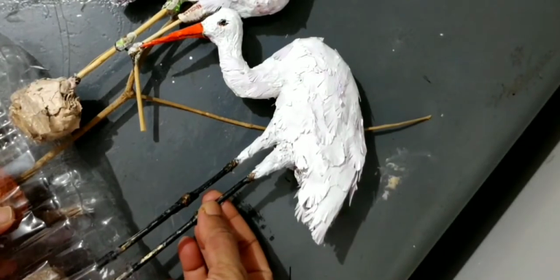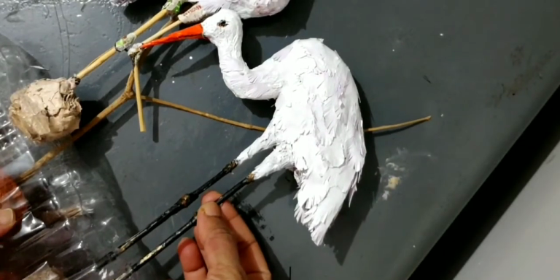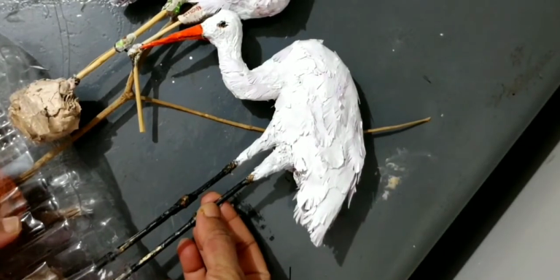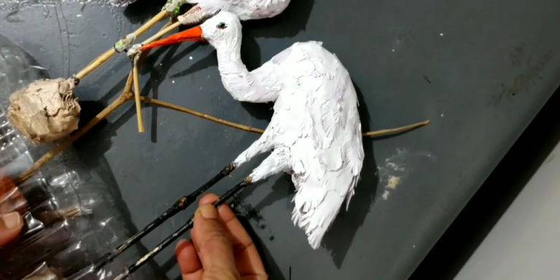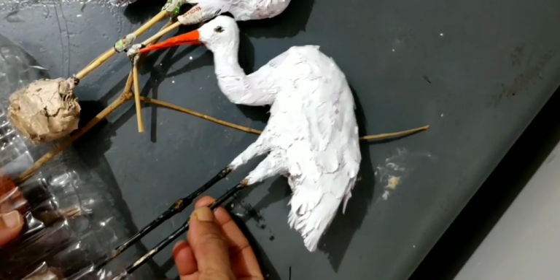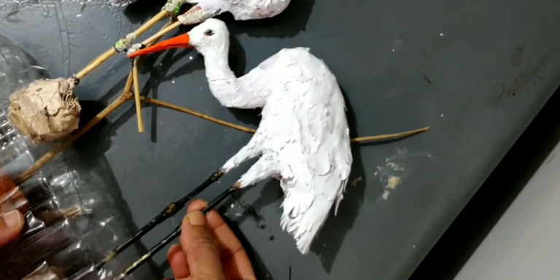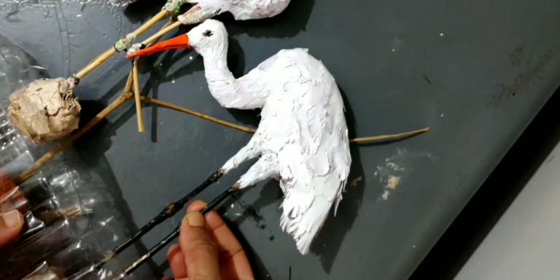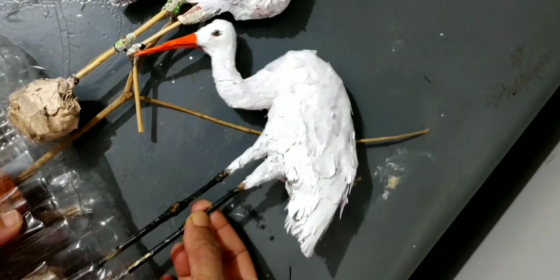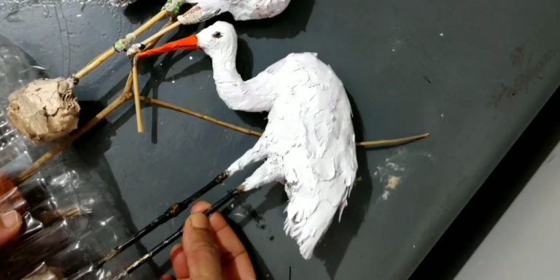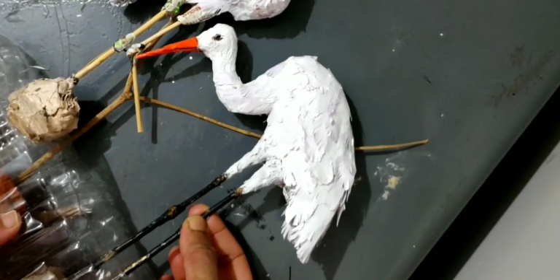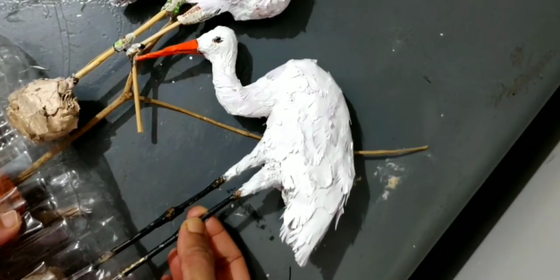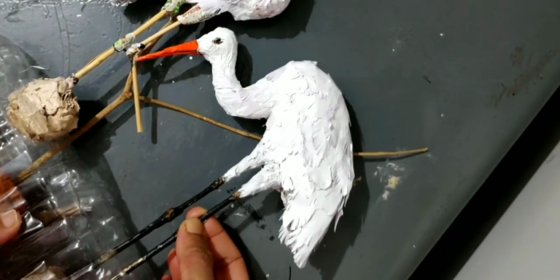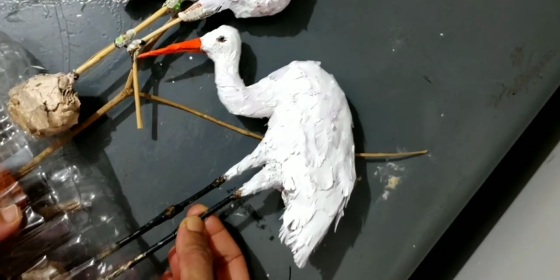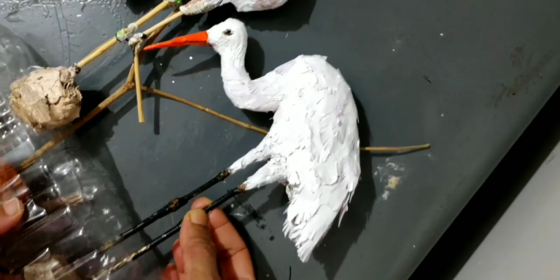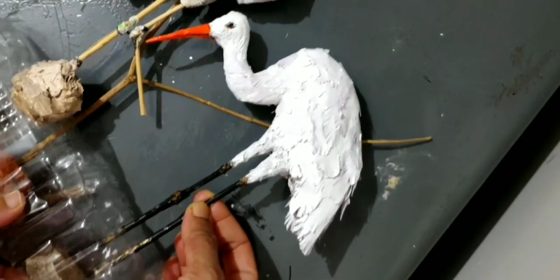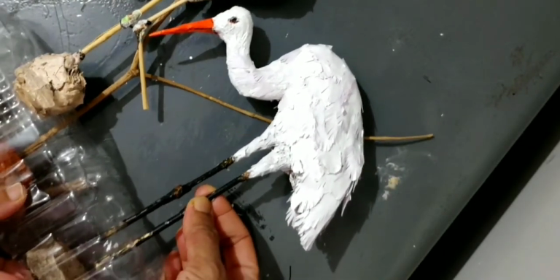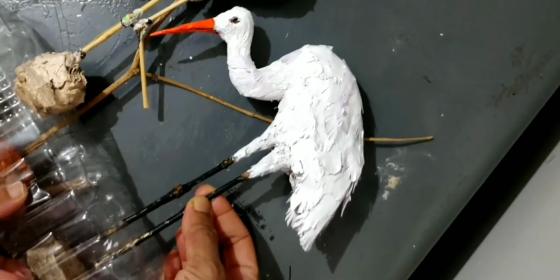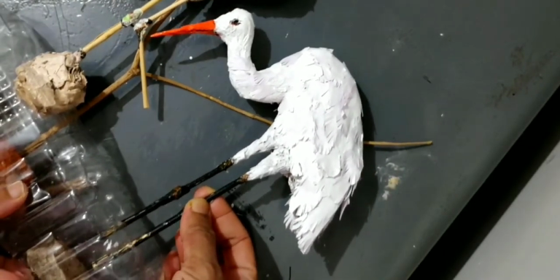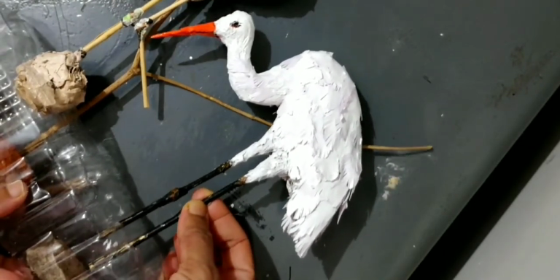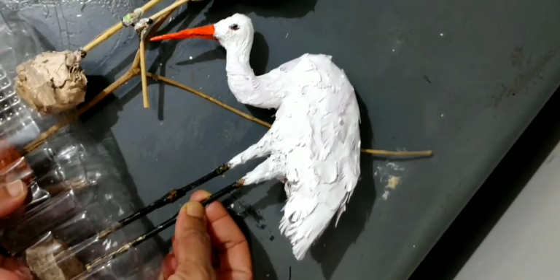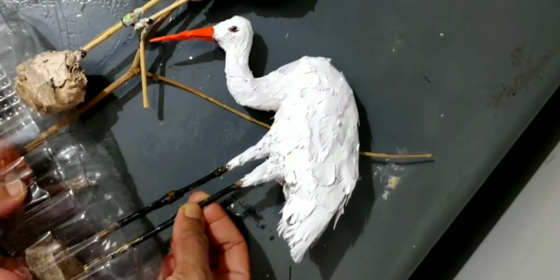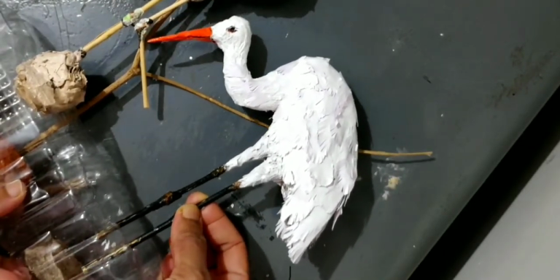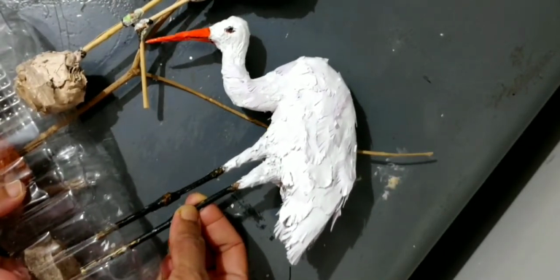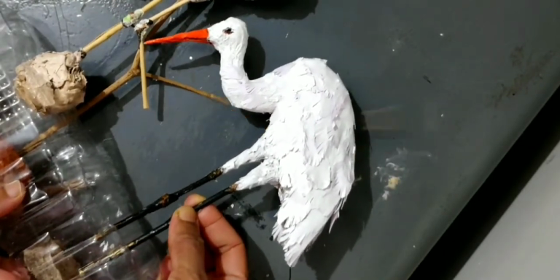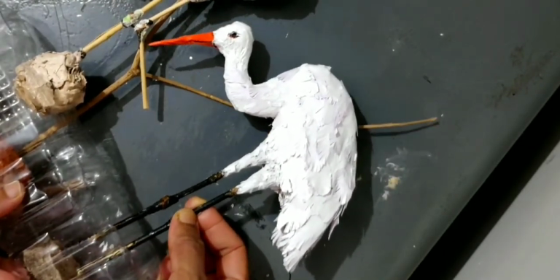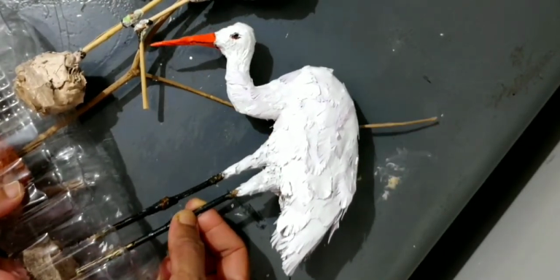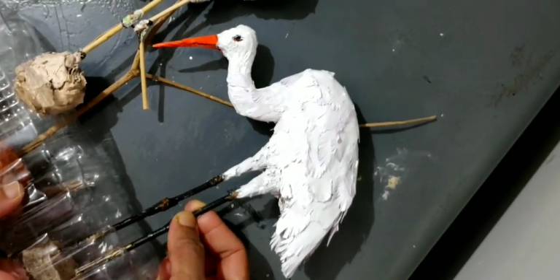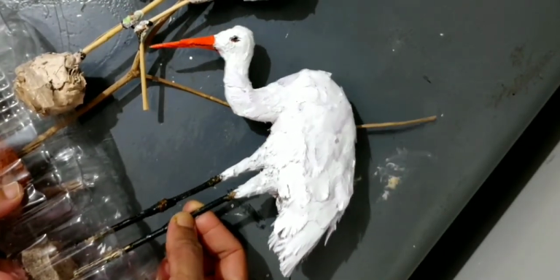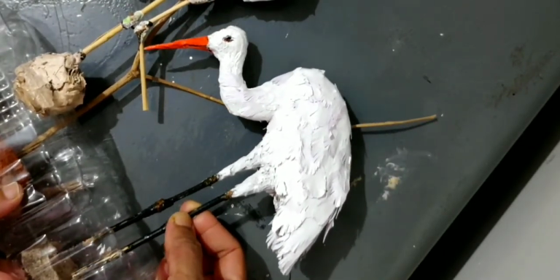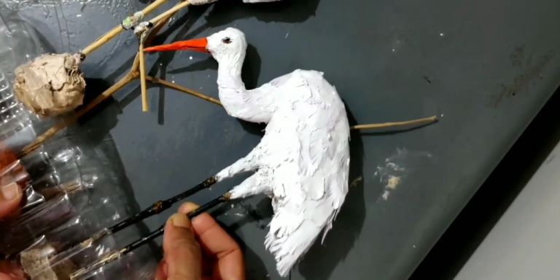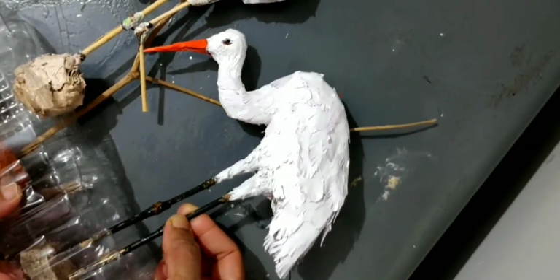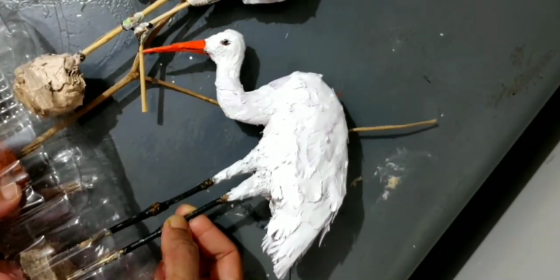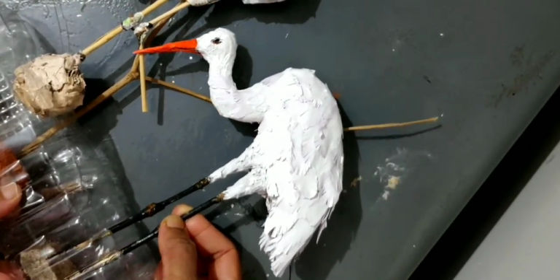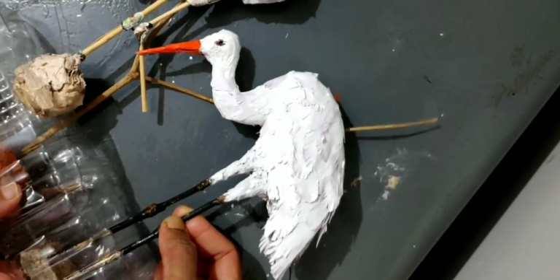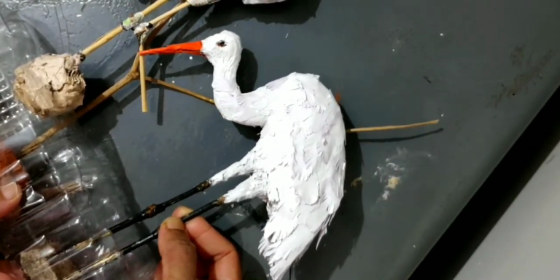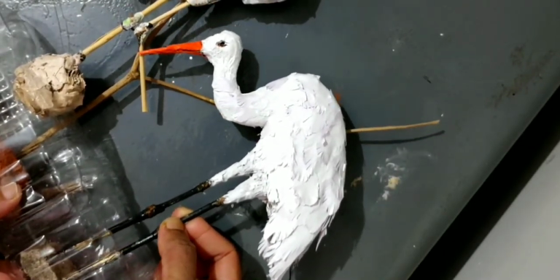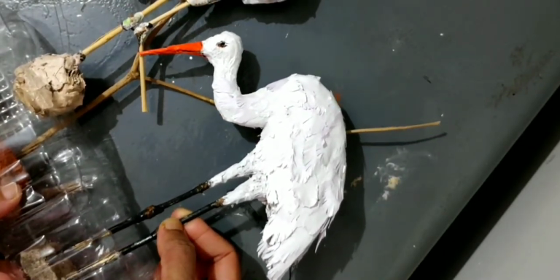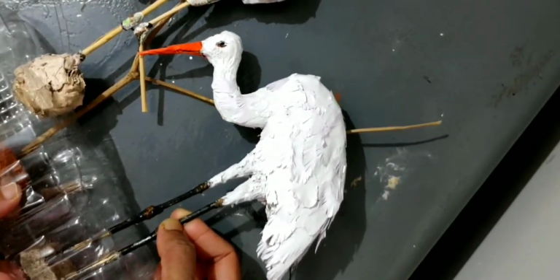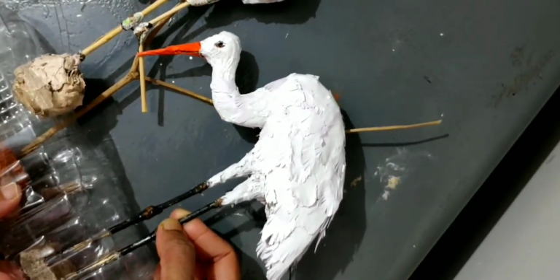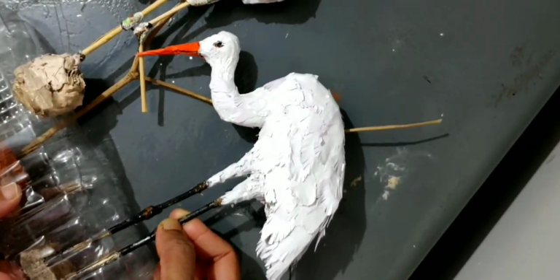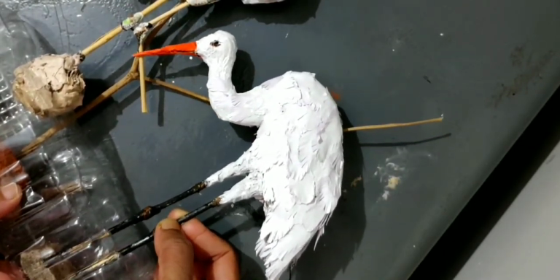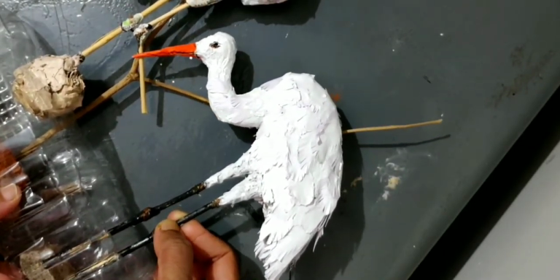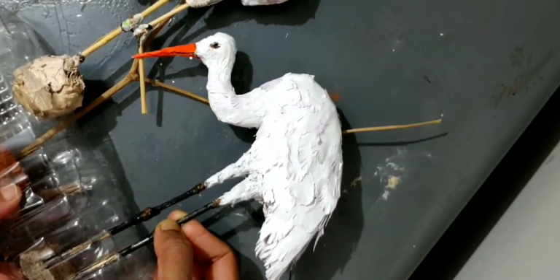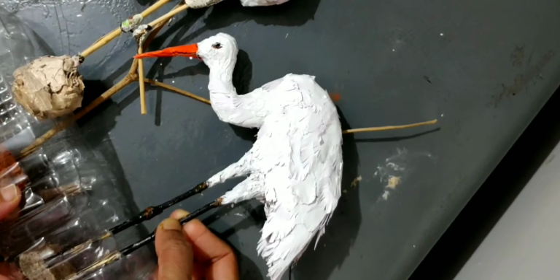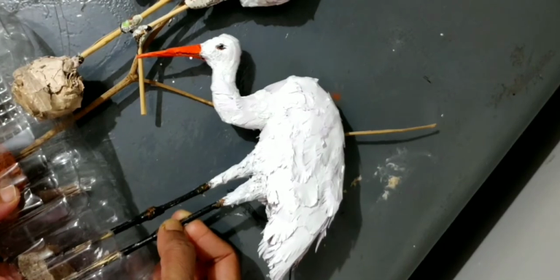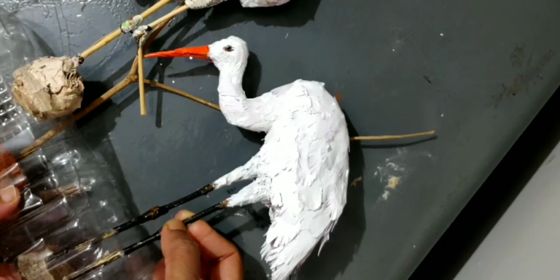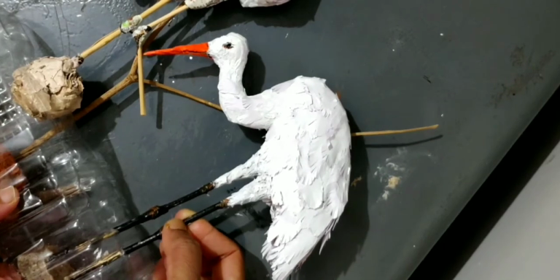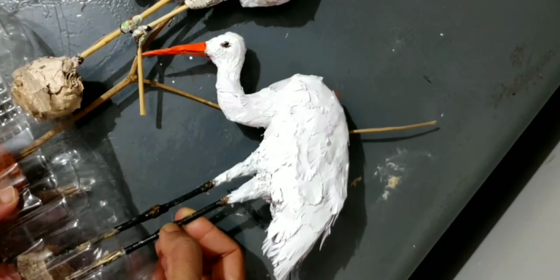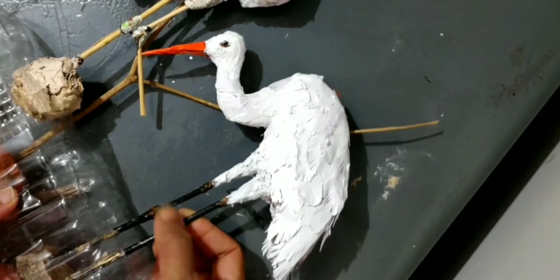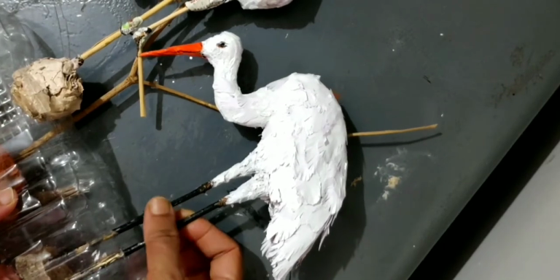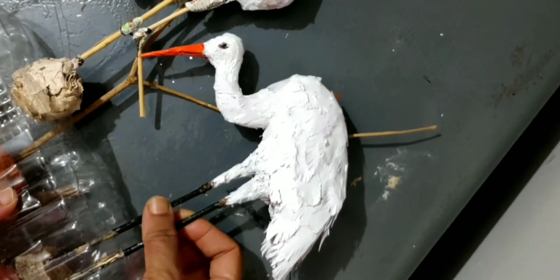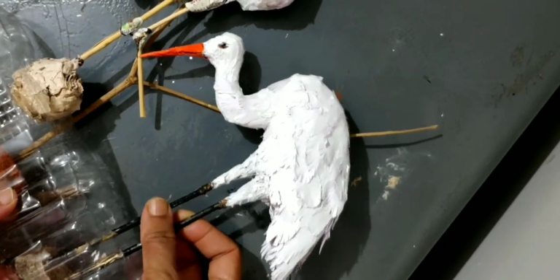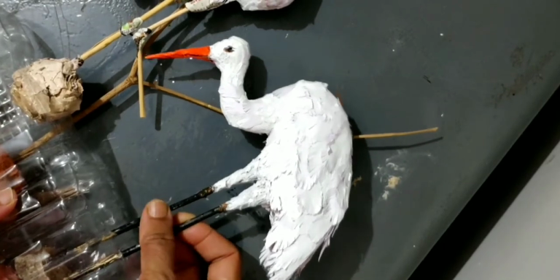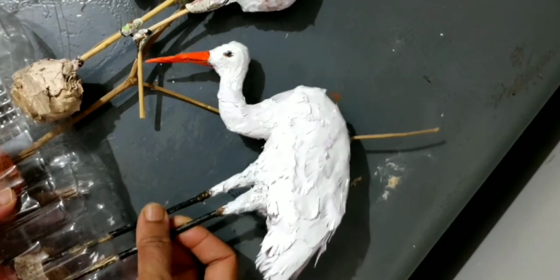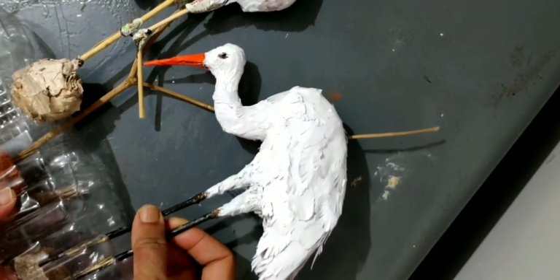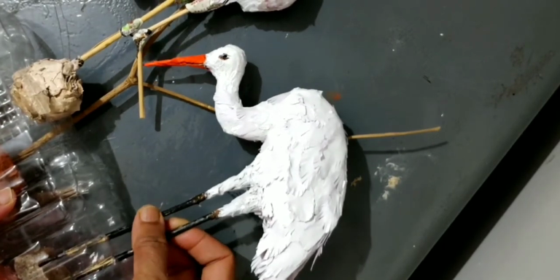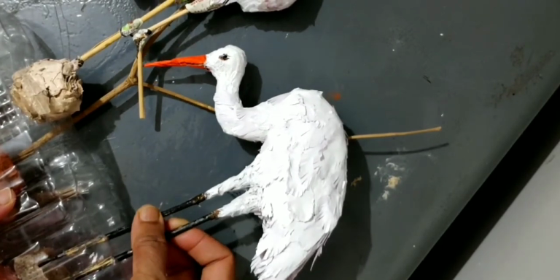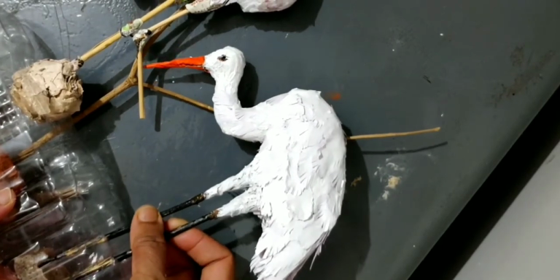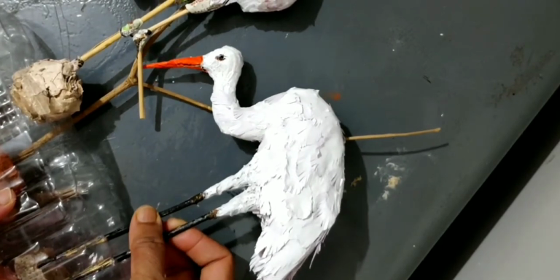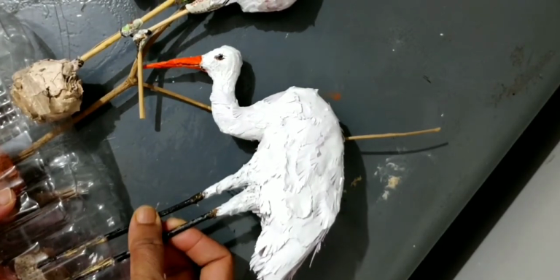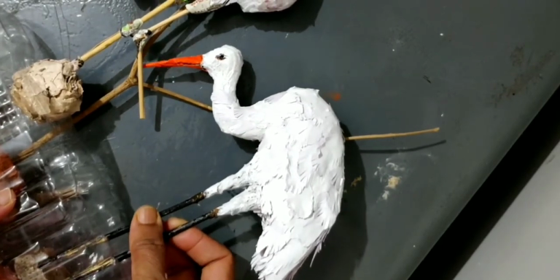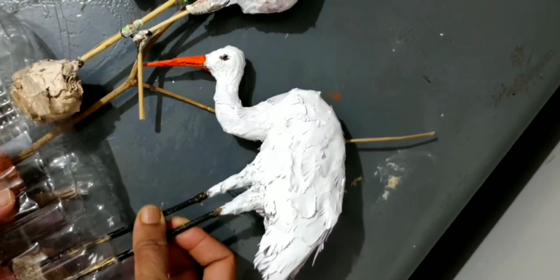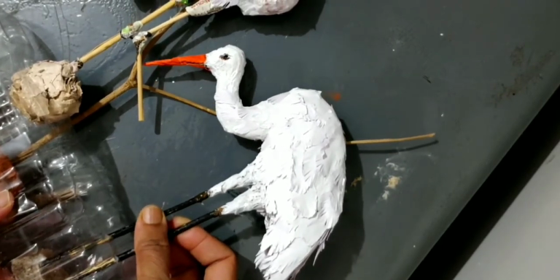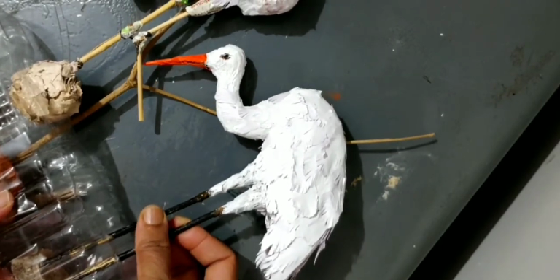We will color the legs black to give it the actual effect, and also make the beak orange and give it two eyes.